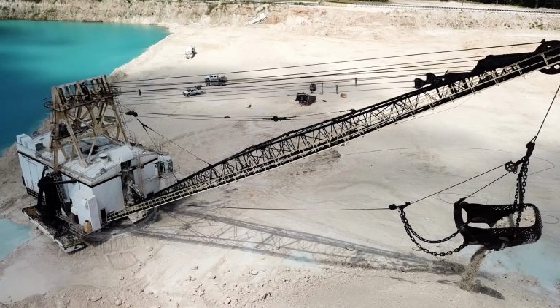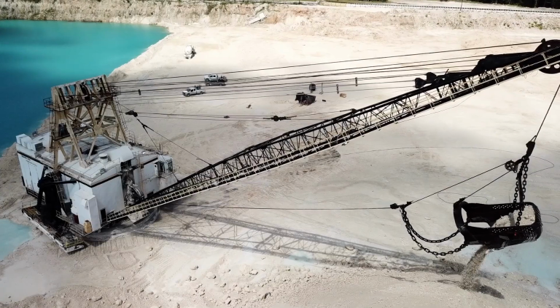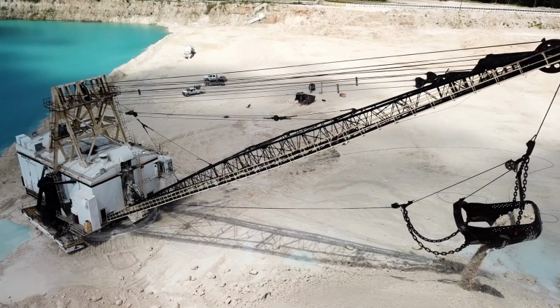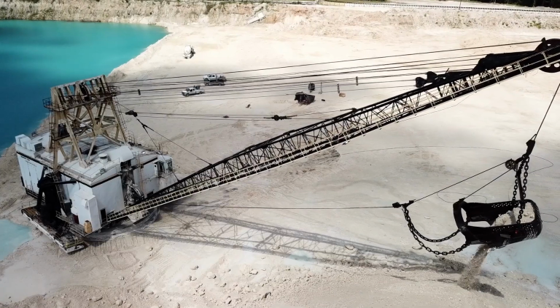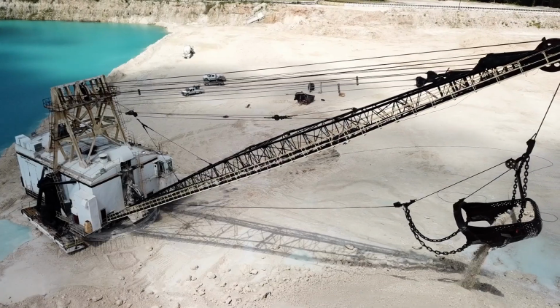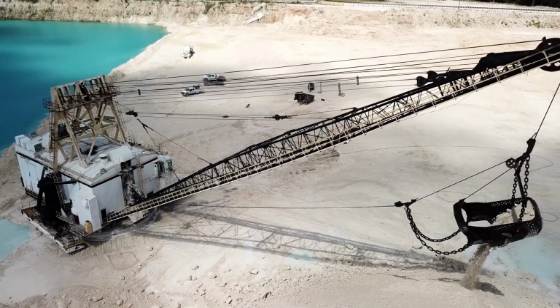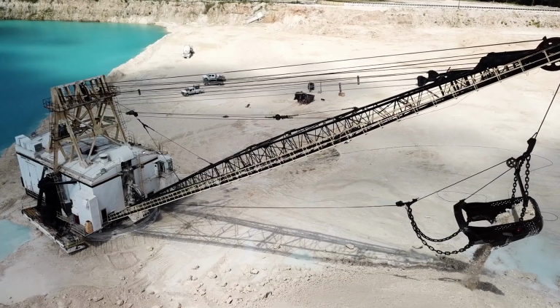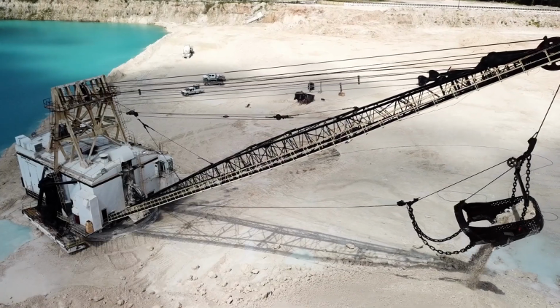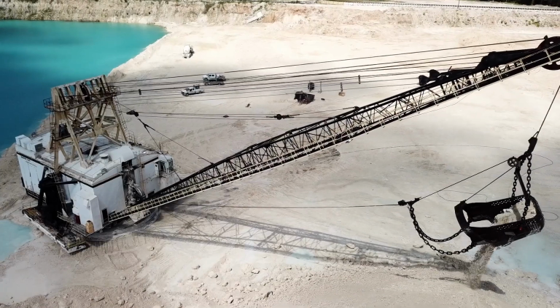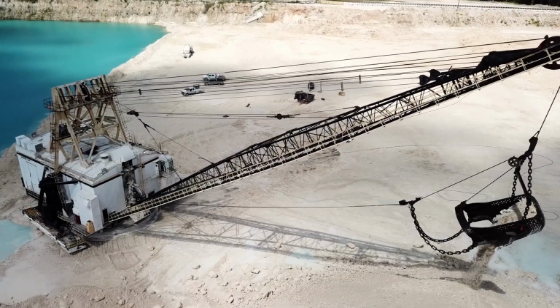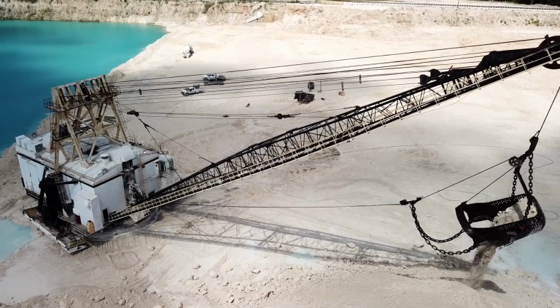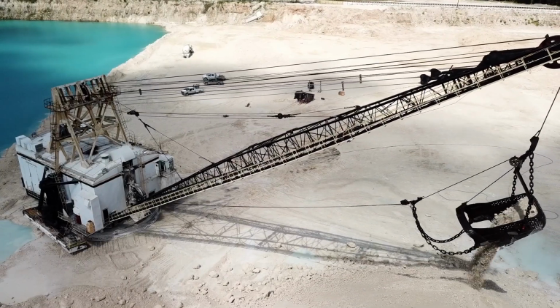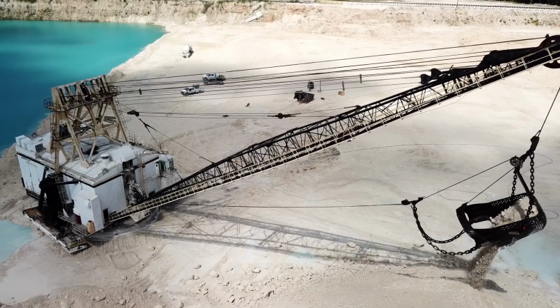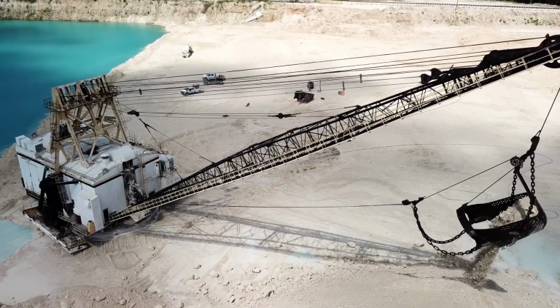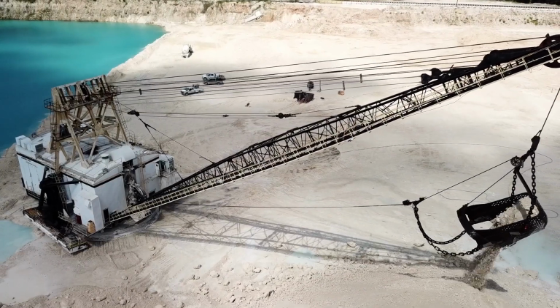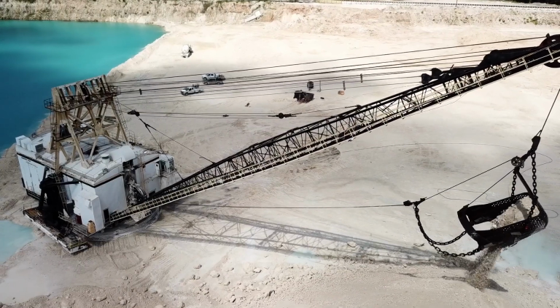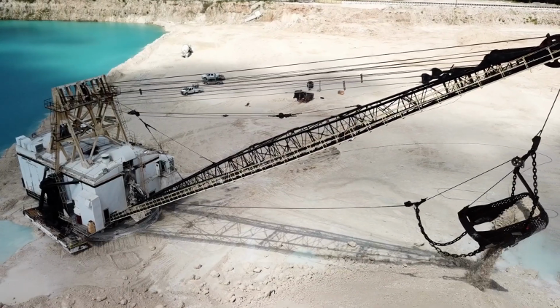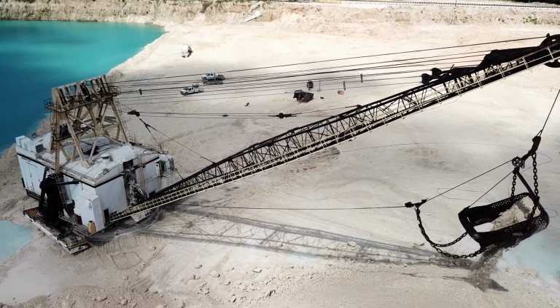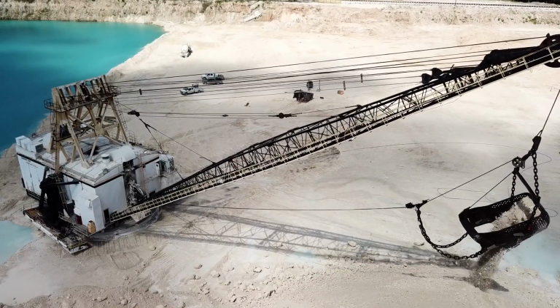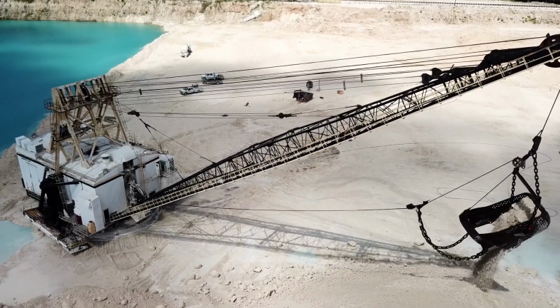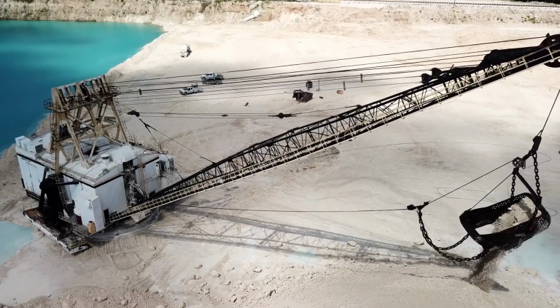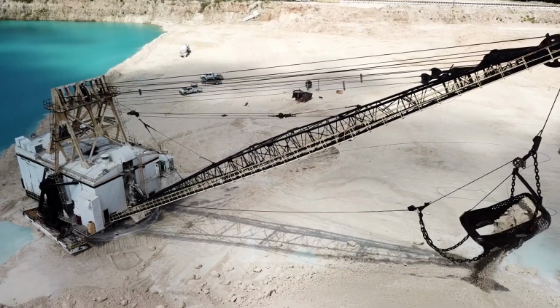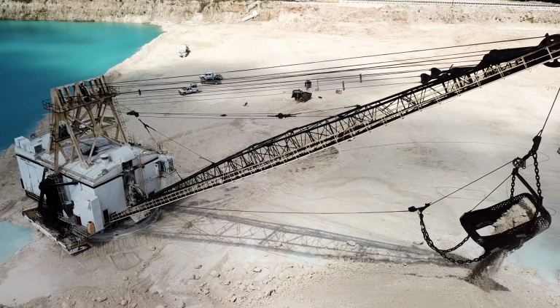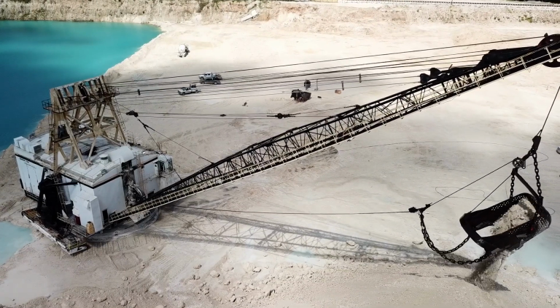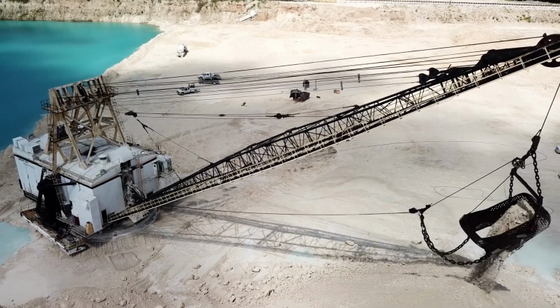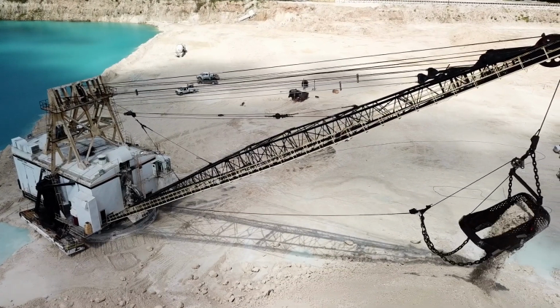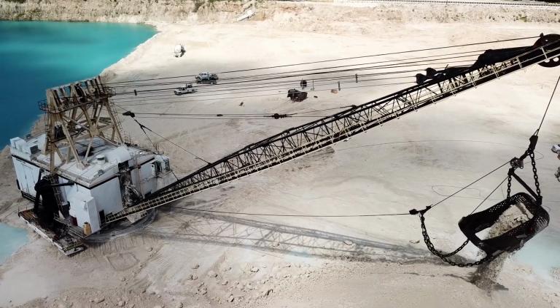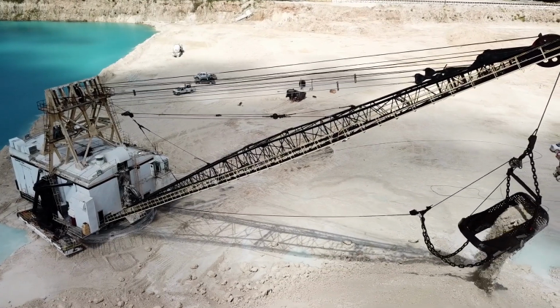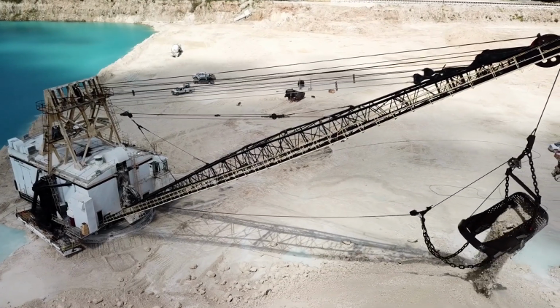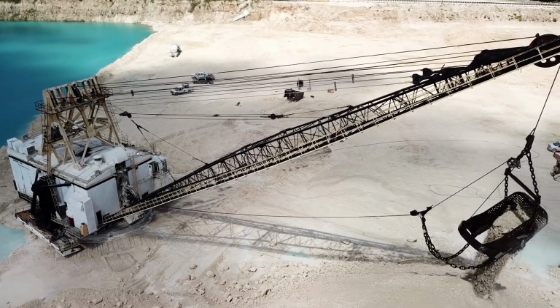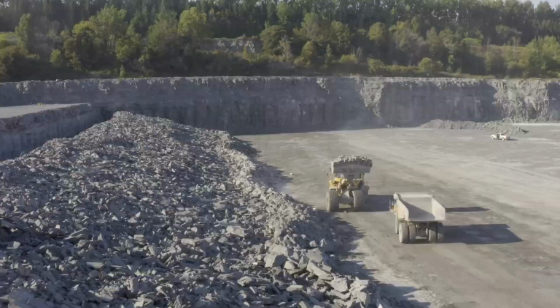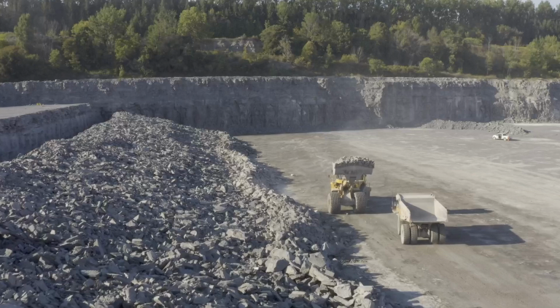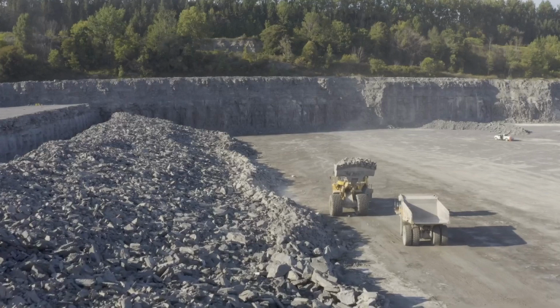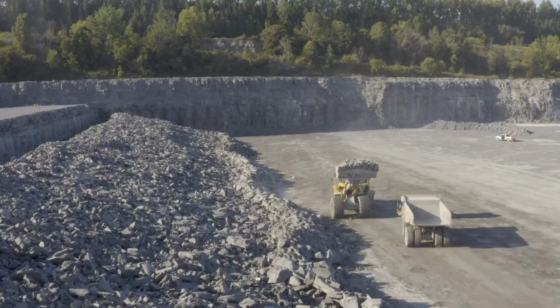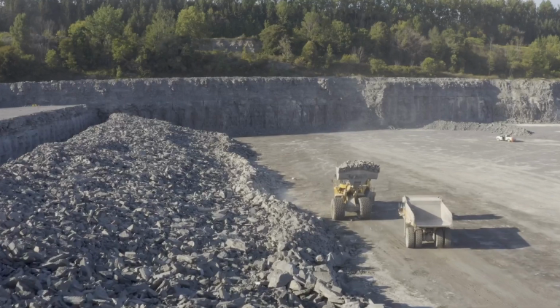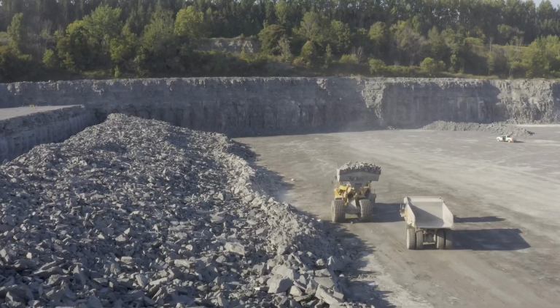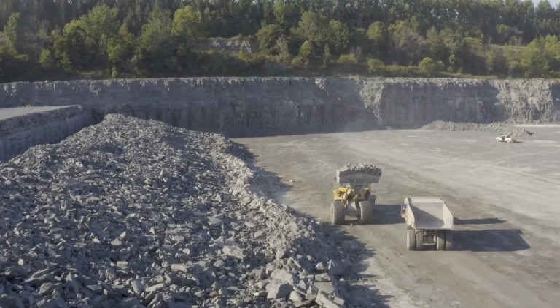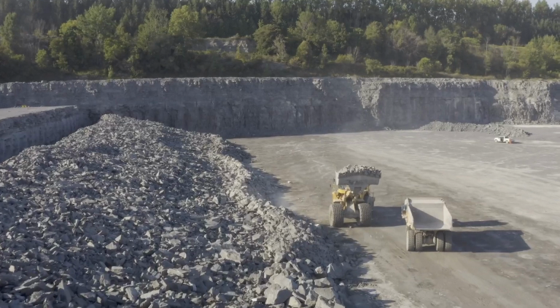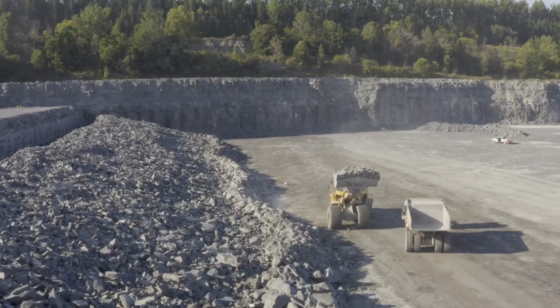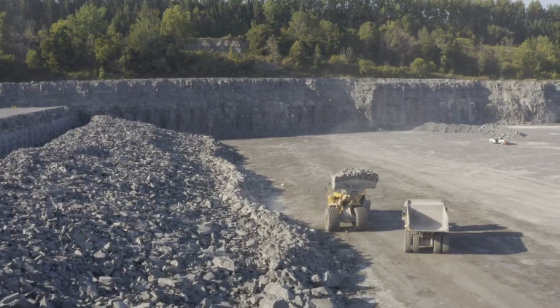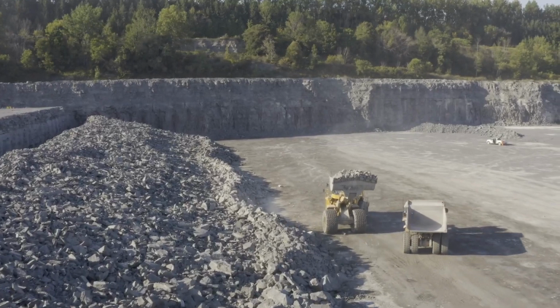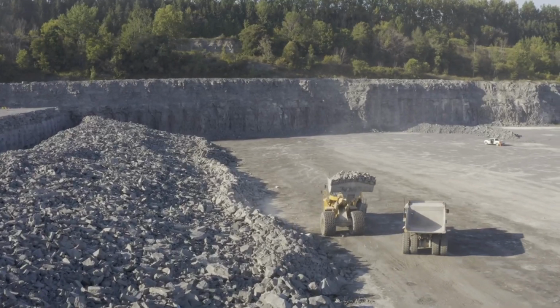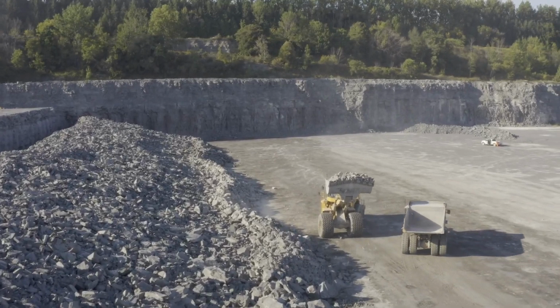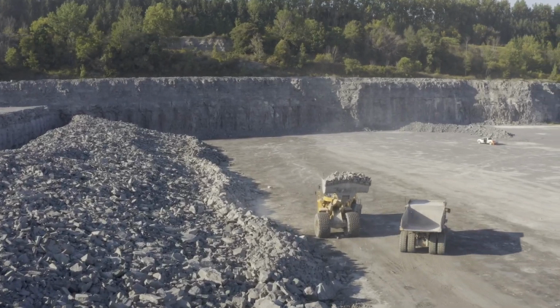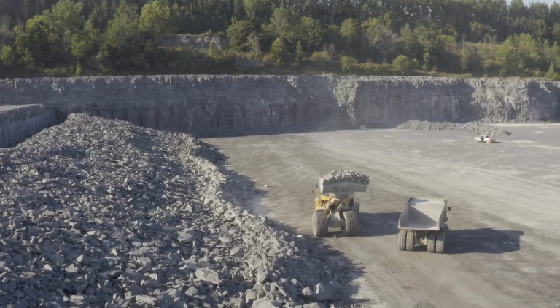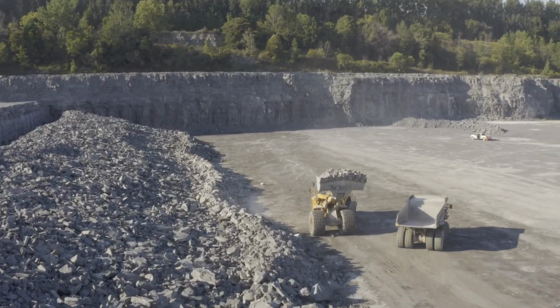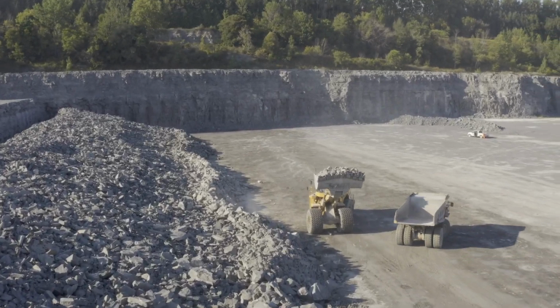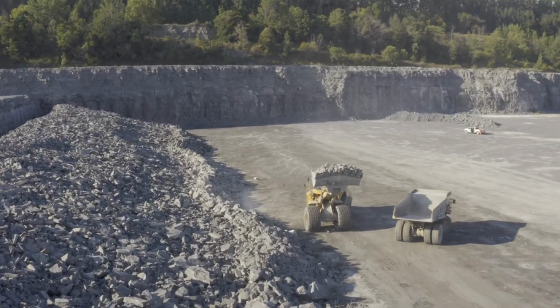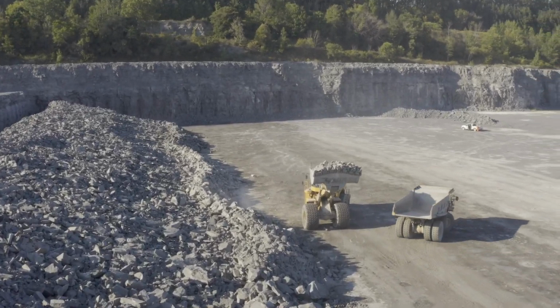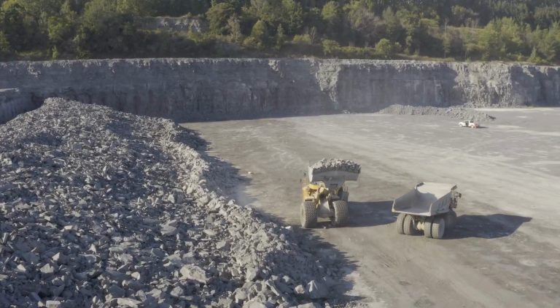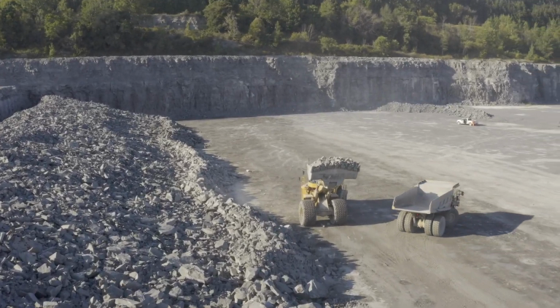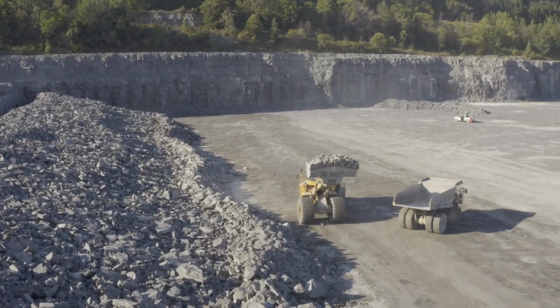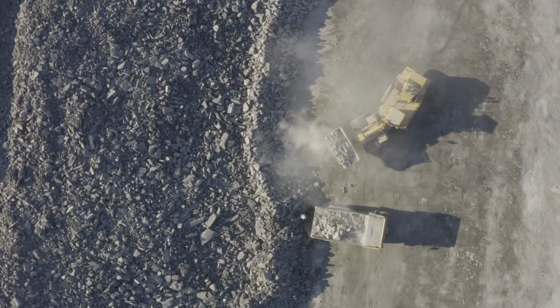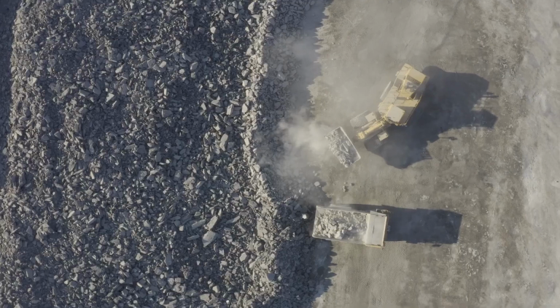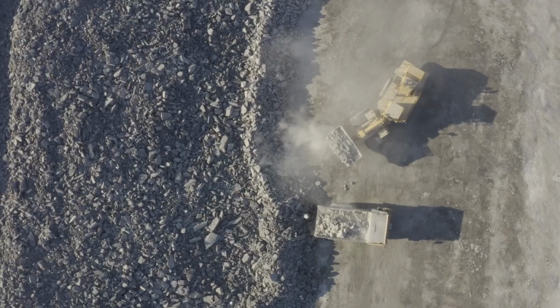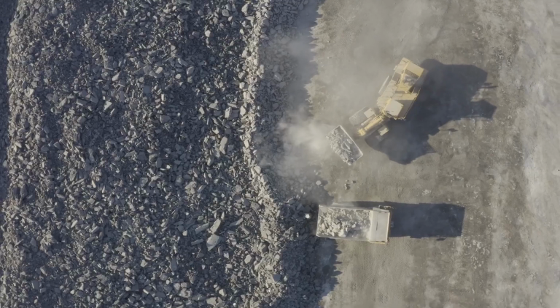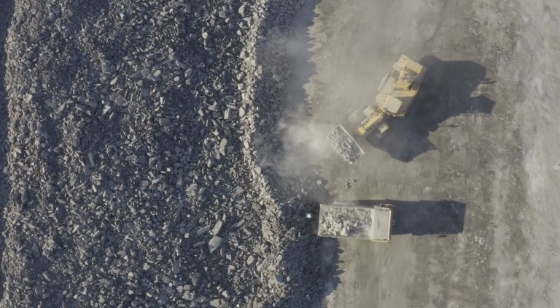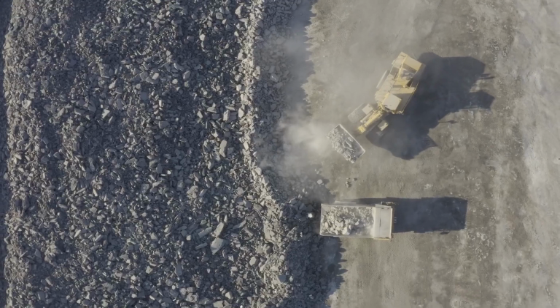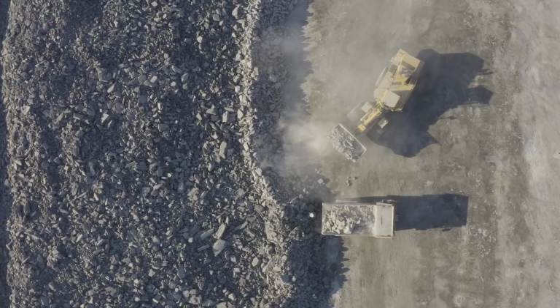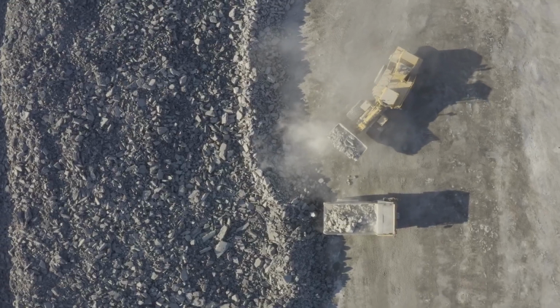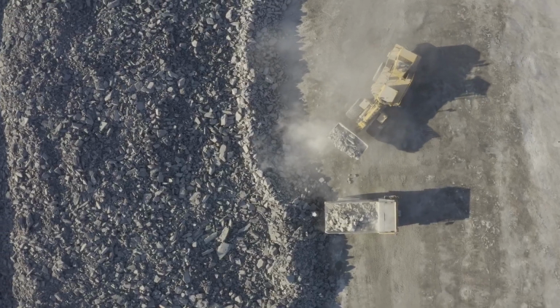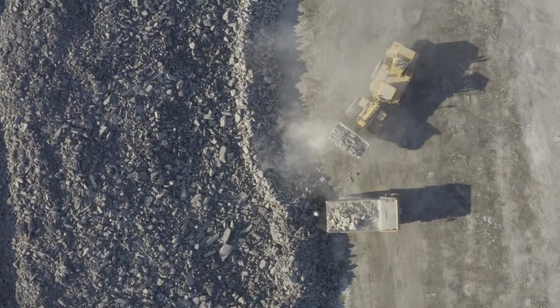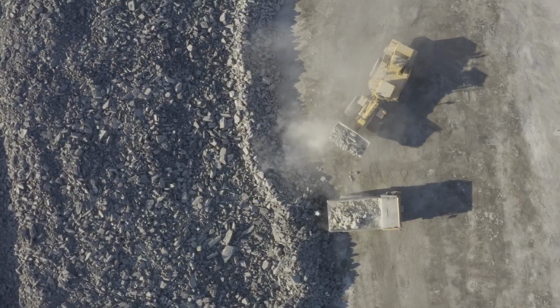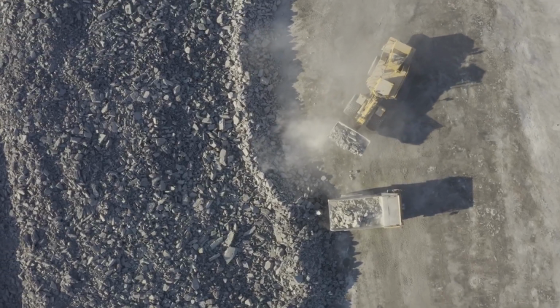The cement process starts at one of our many quarries, where raw materials are mined, processed, and transported to our plant.